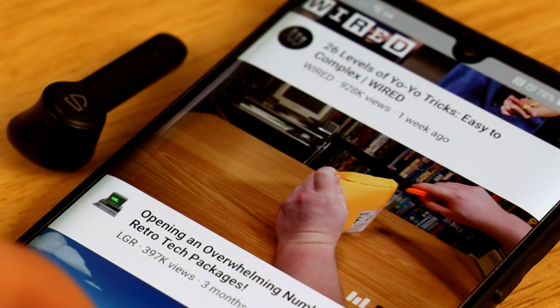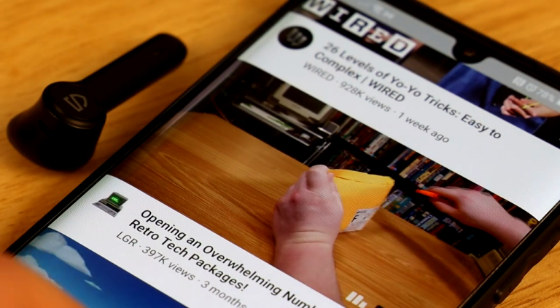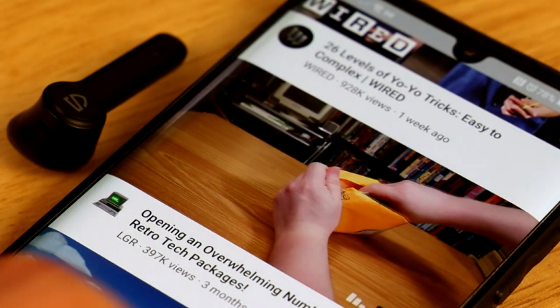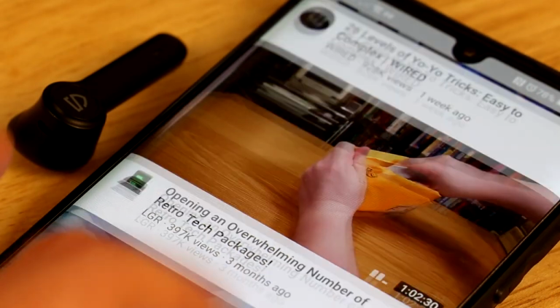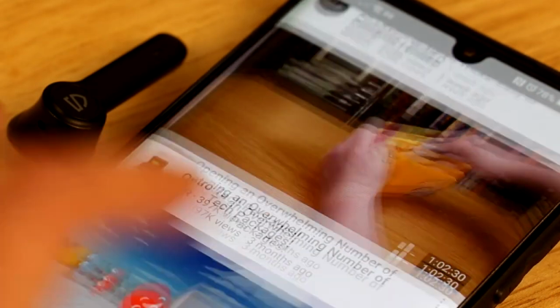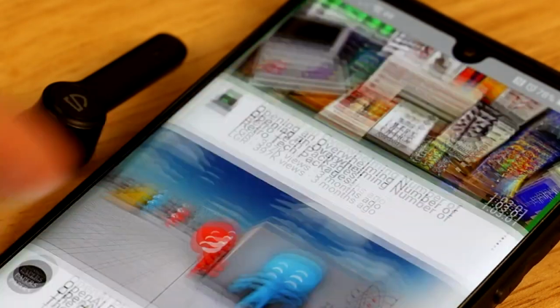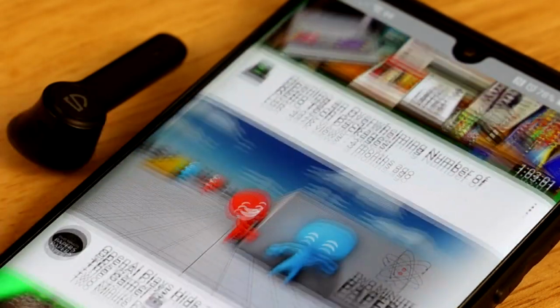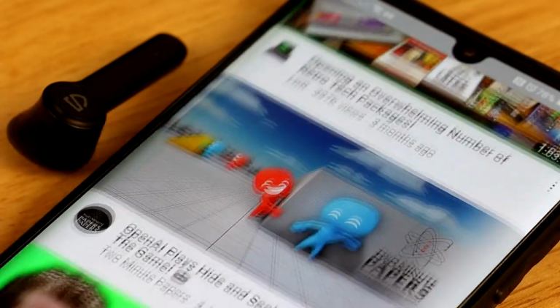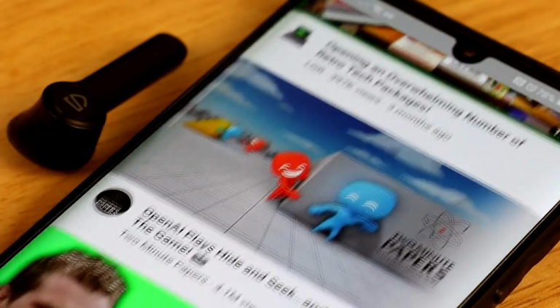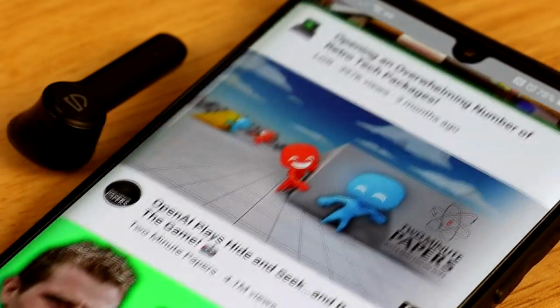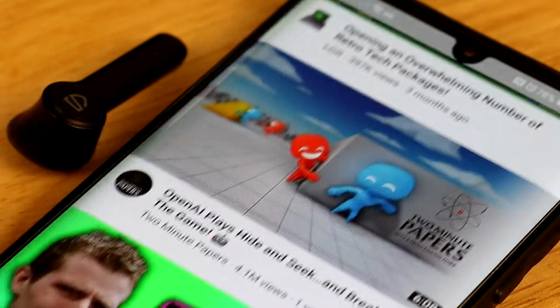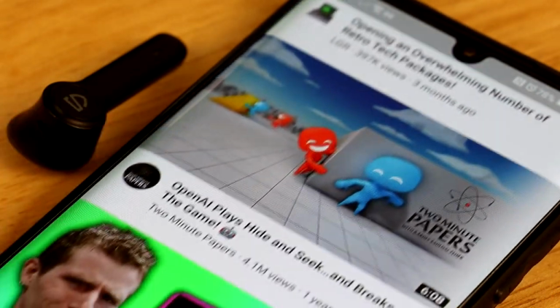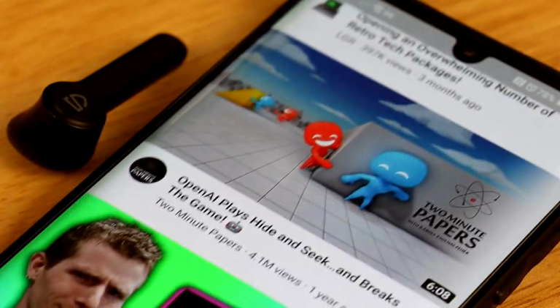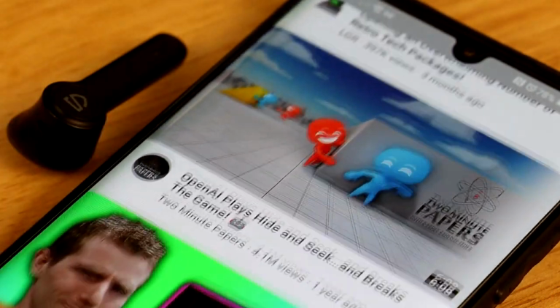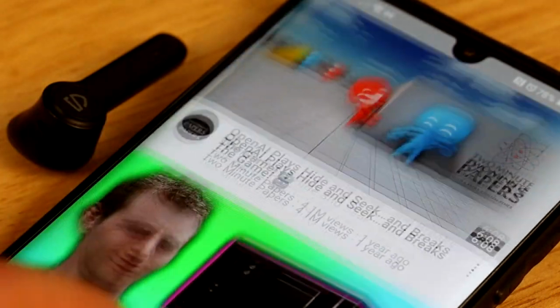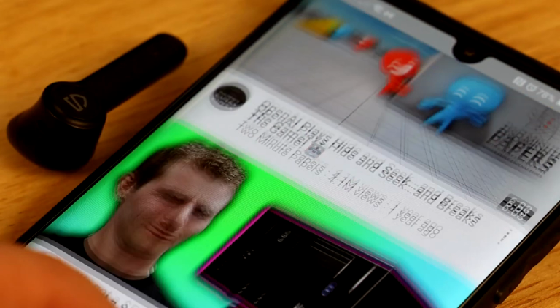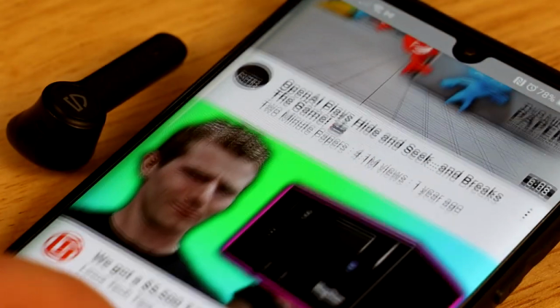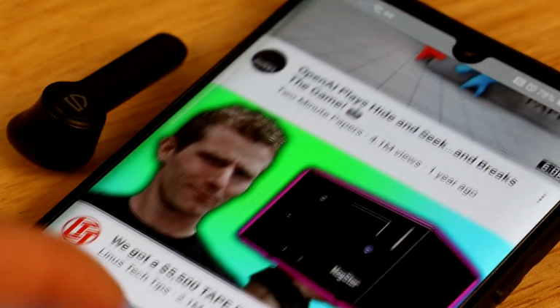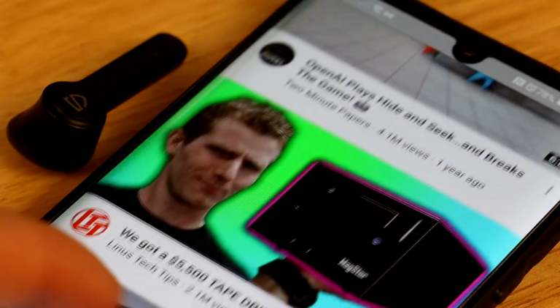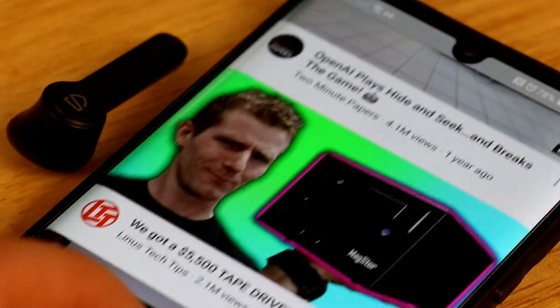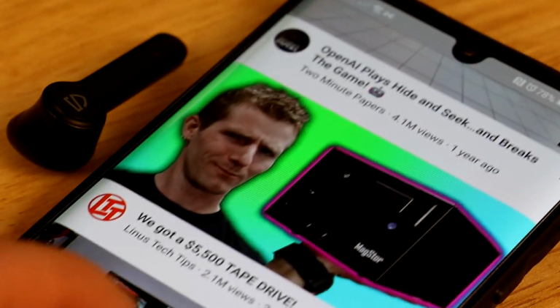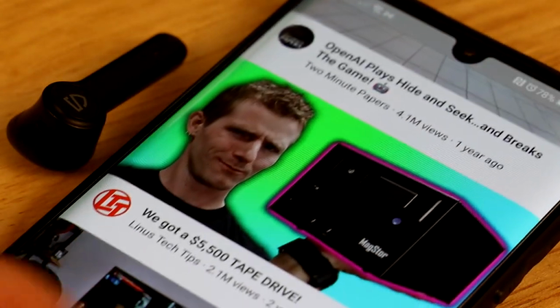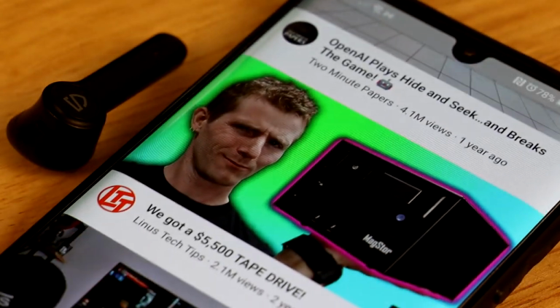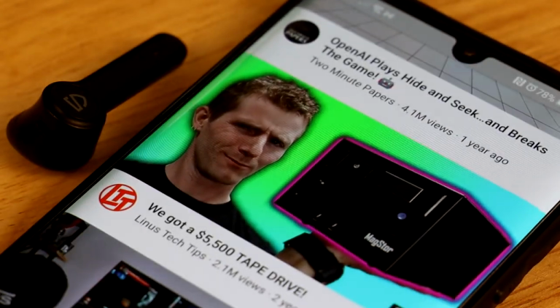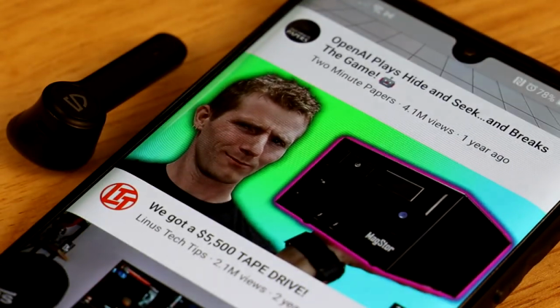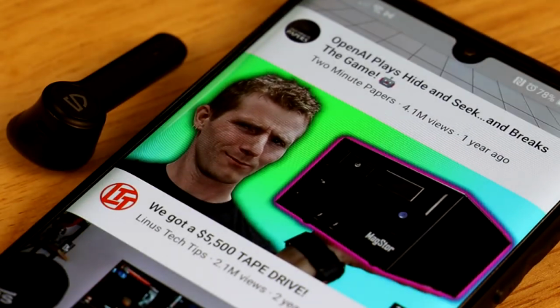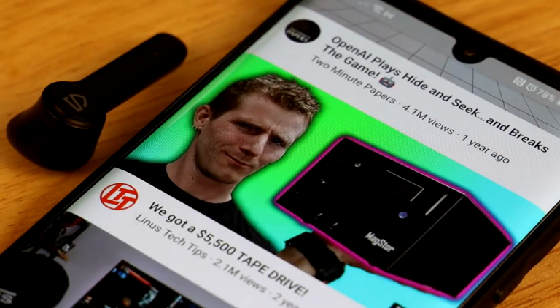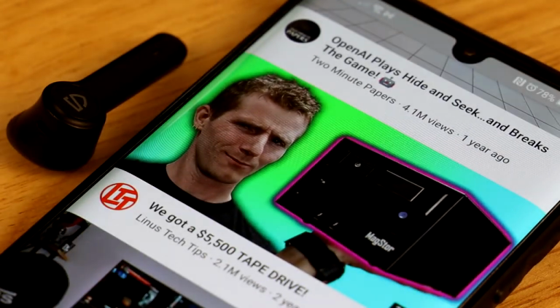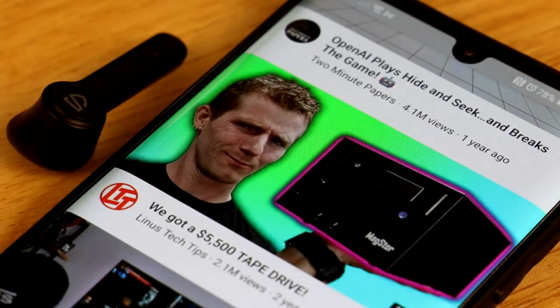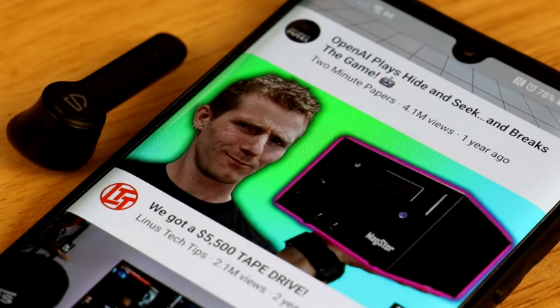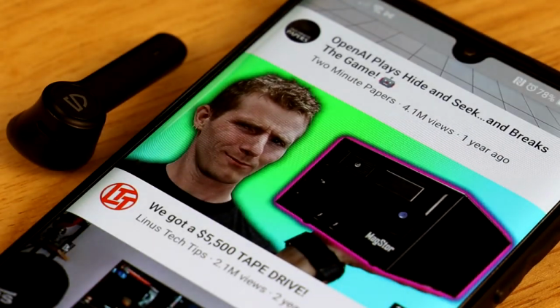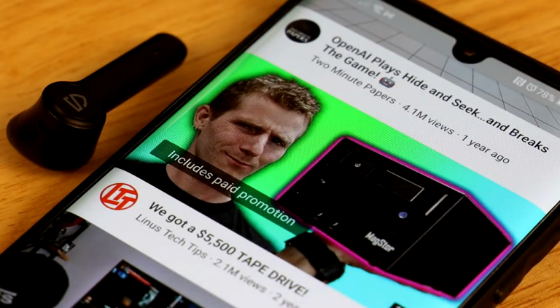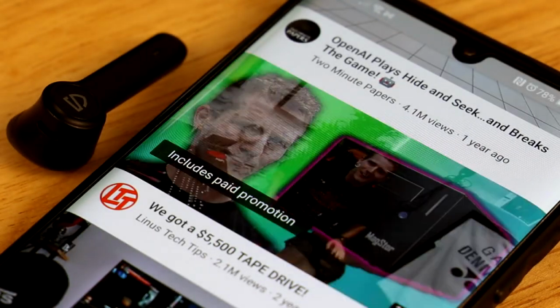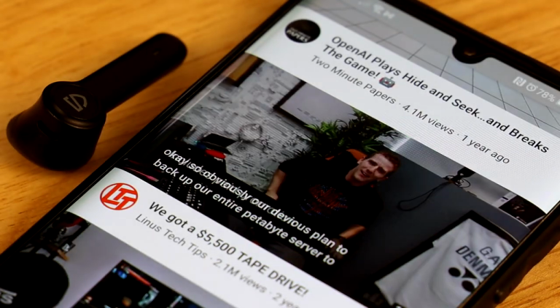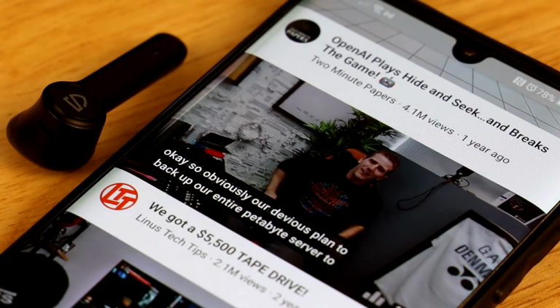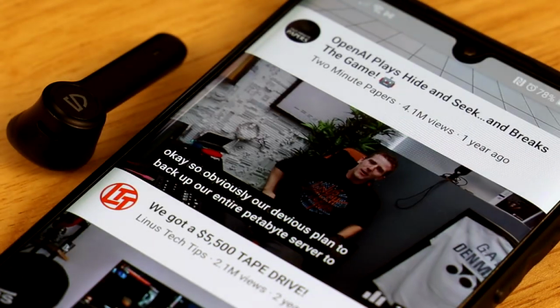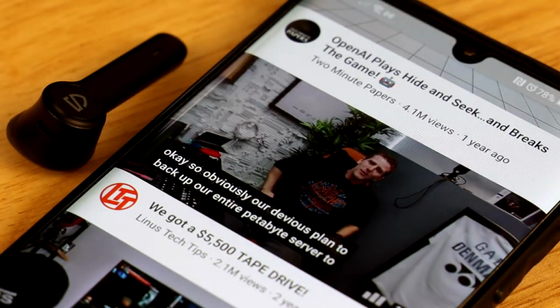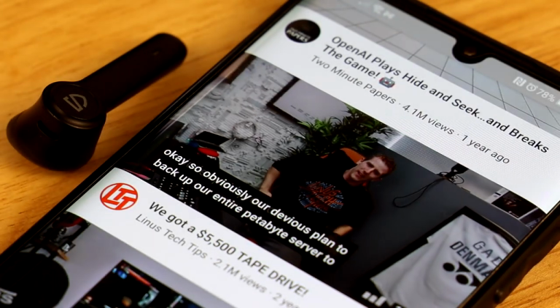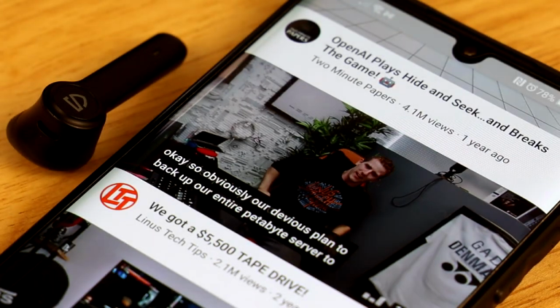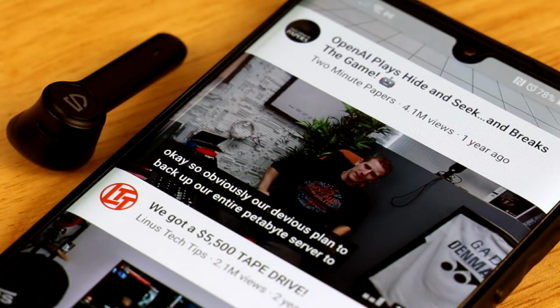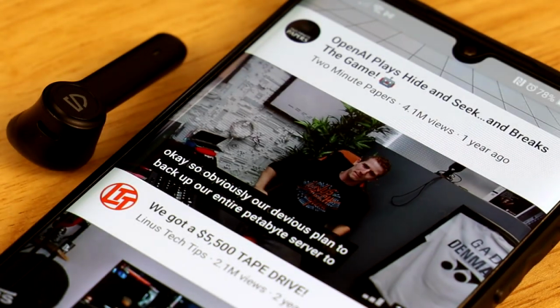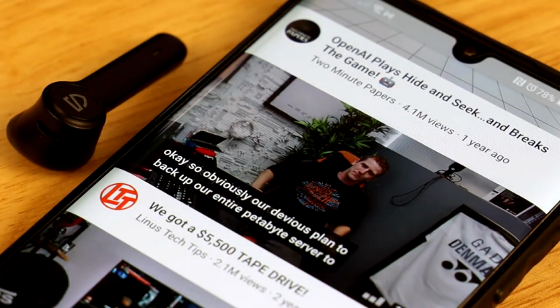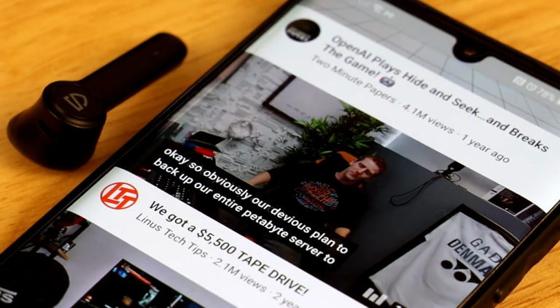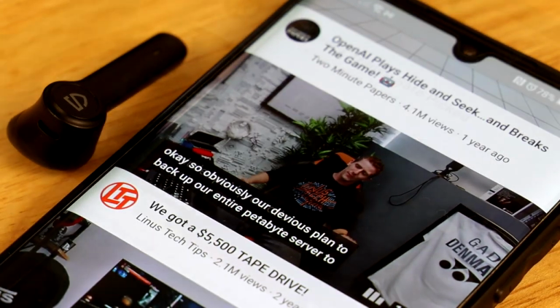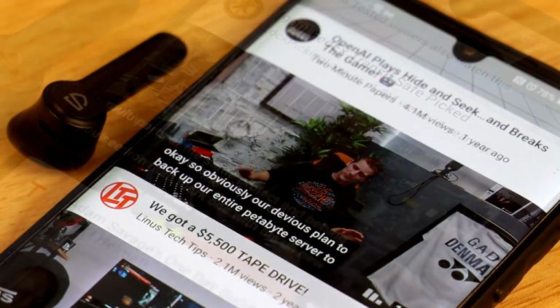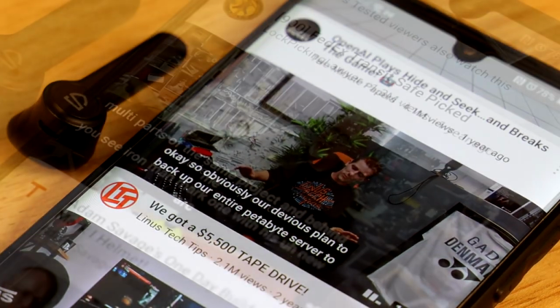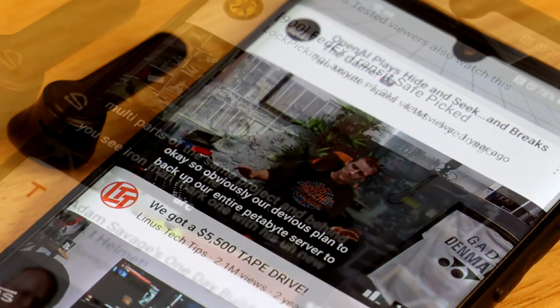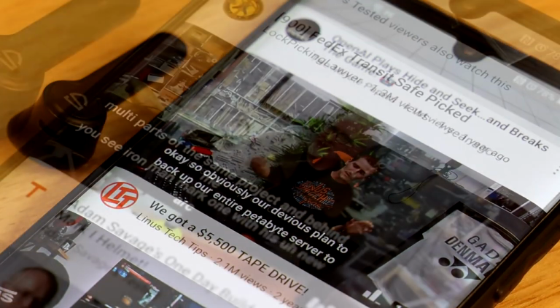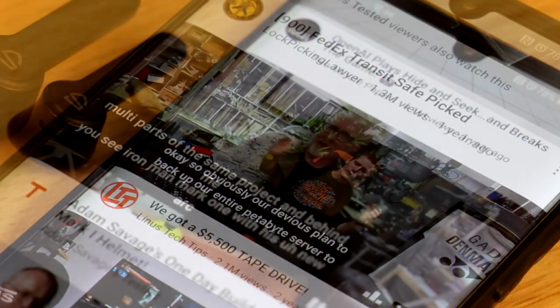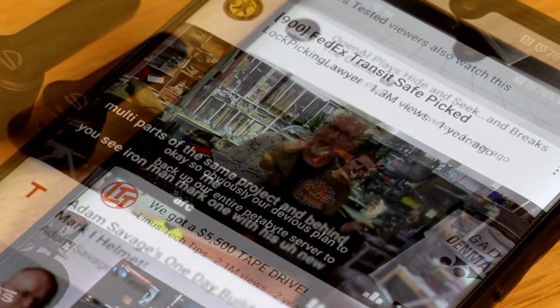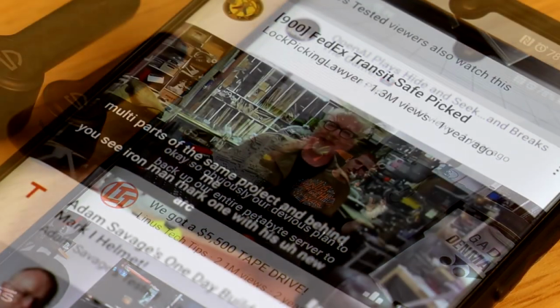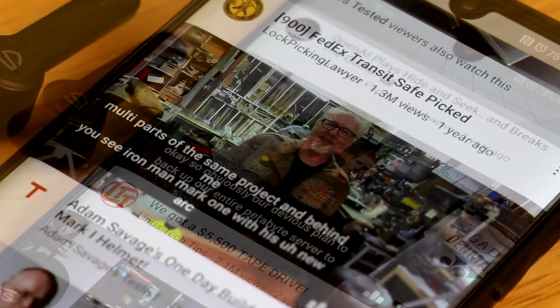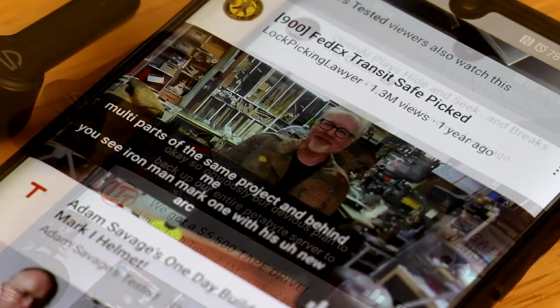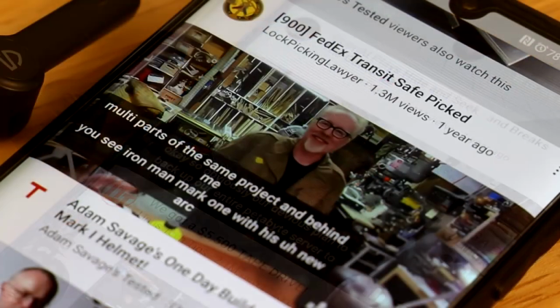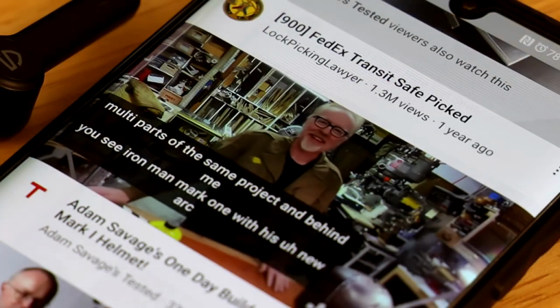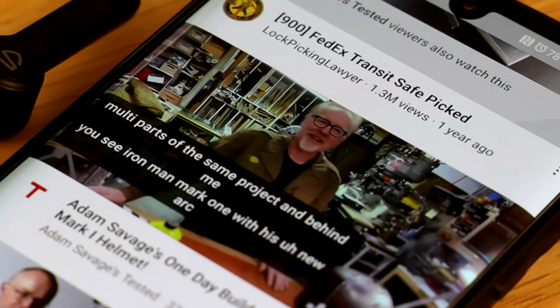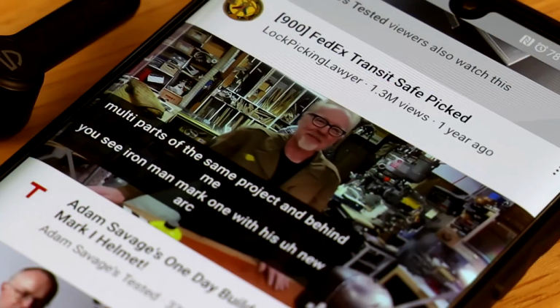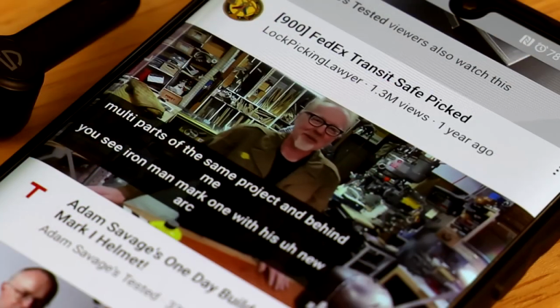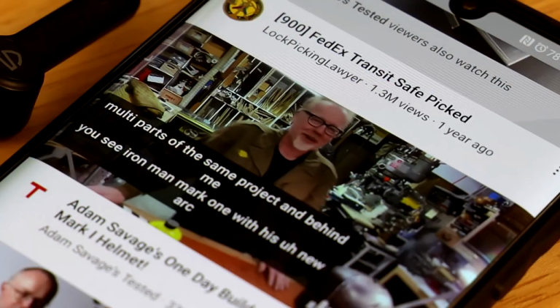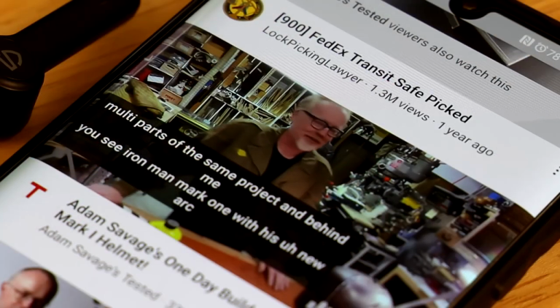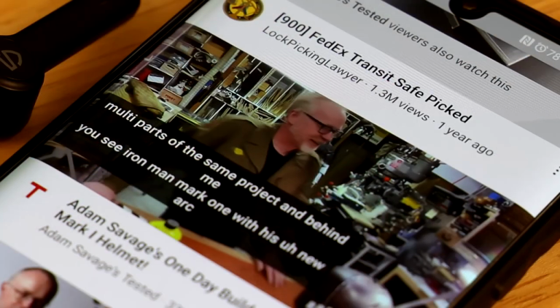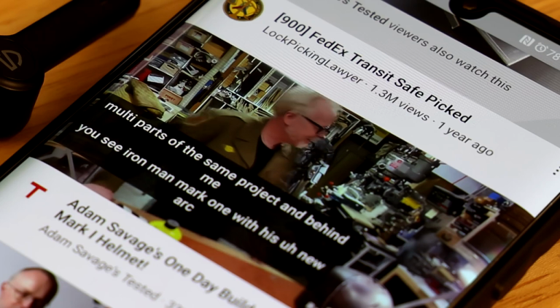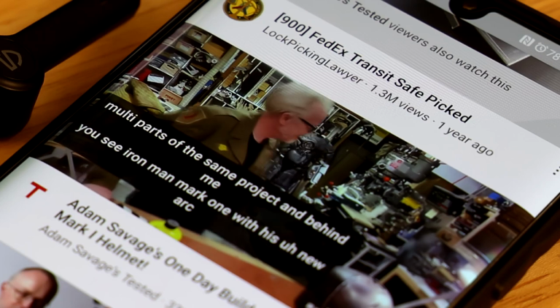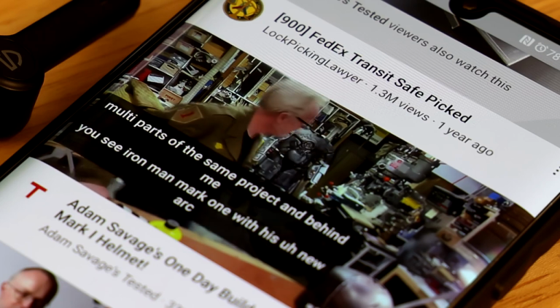Bluetooth earbuds in general have some audio delay, and so do the TrueBuds. They are not ideal for watching YouTube or editing videos.